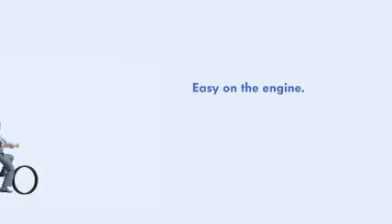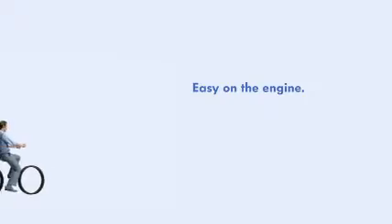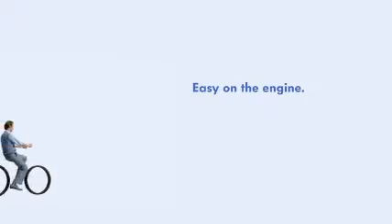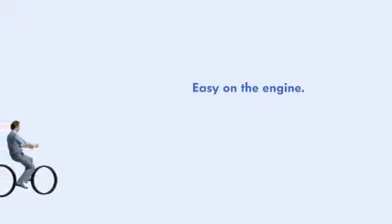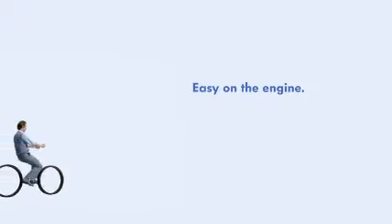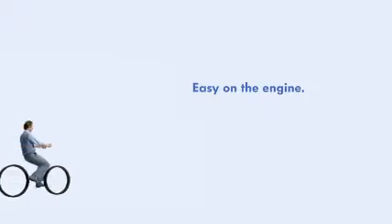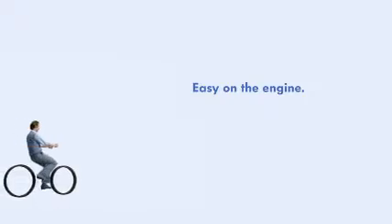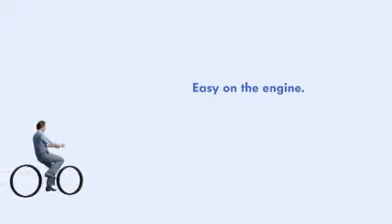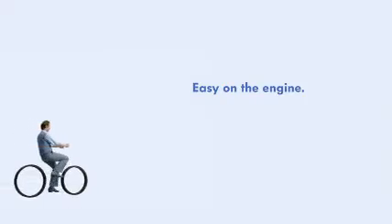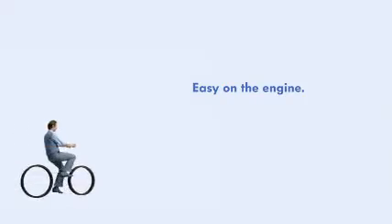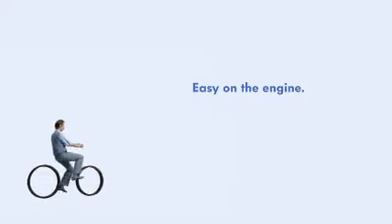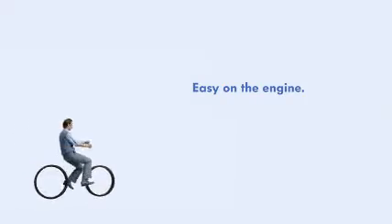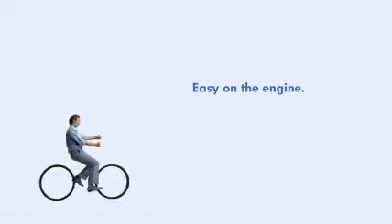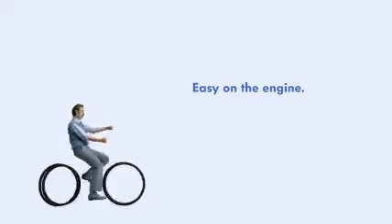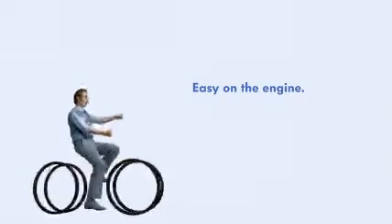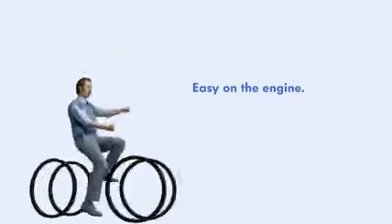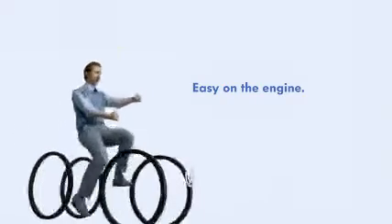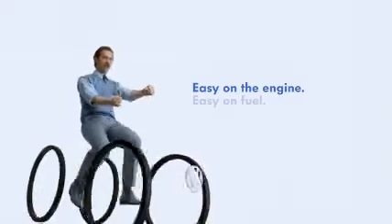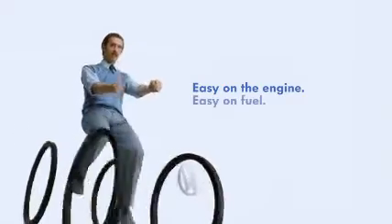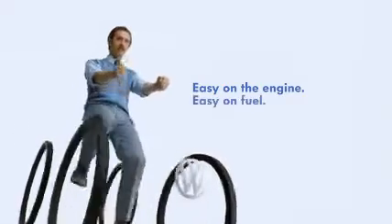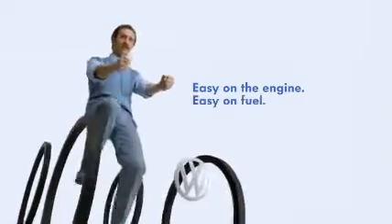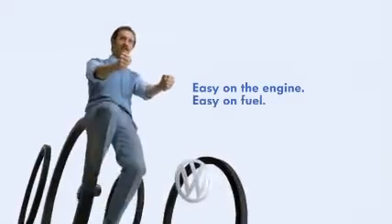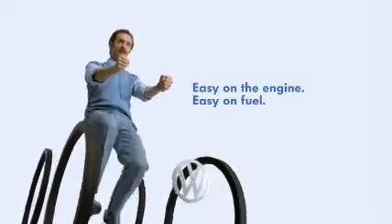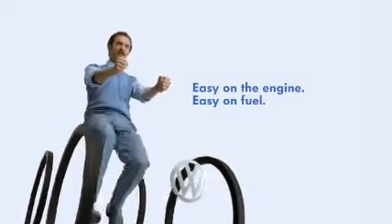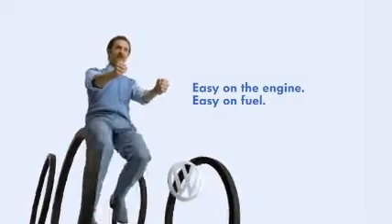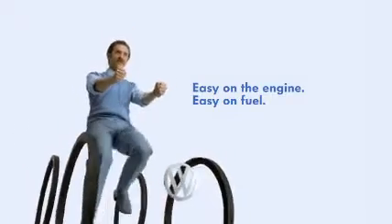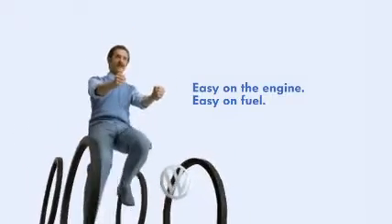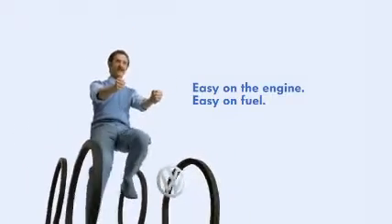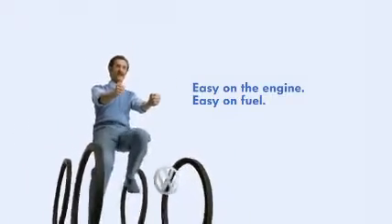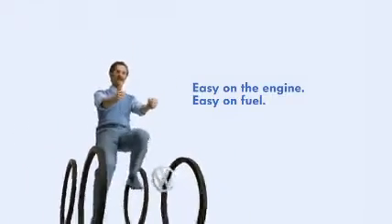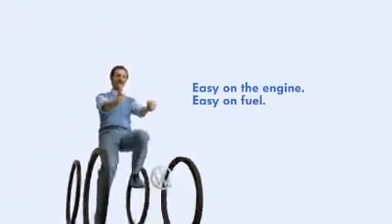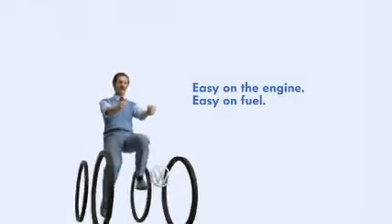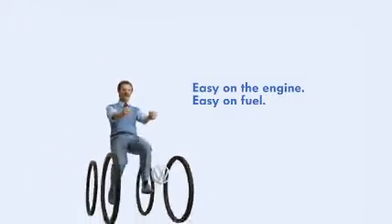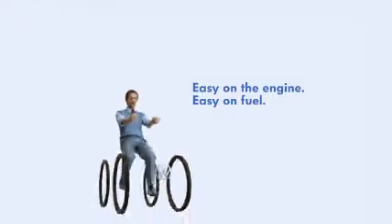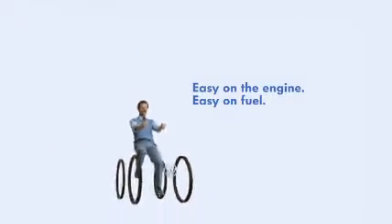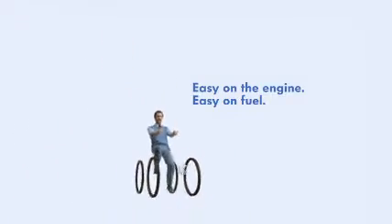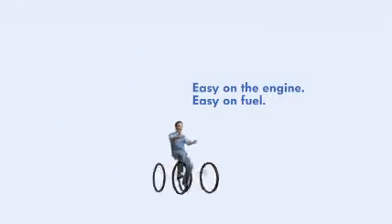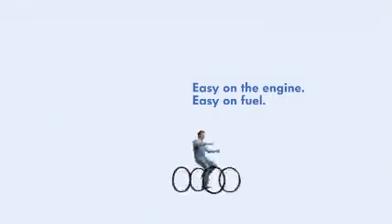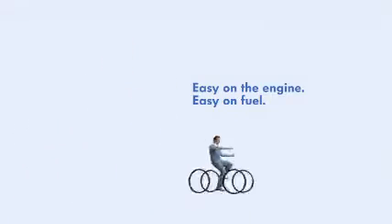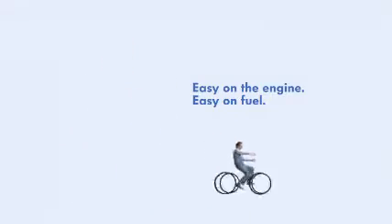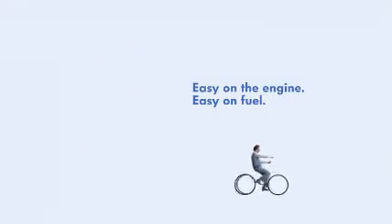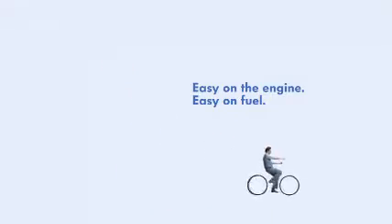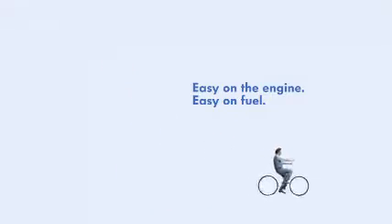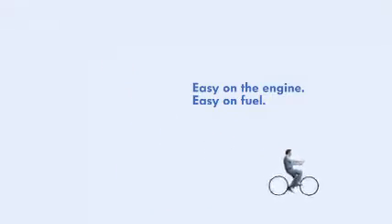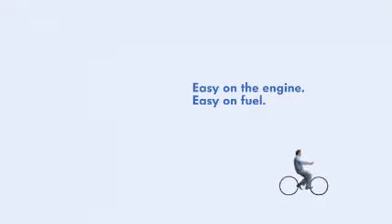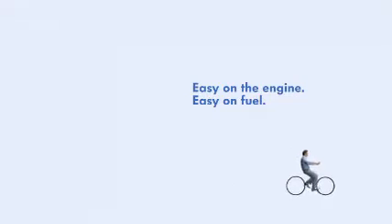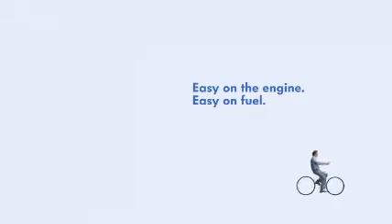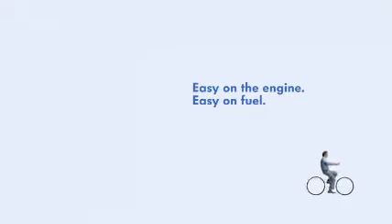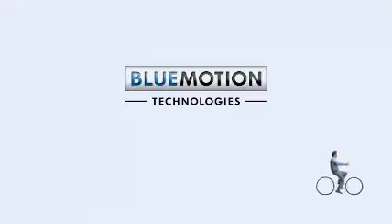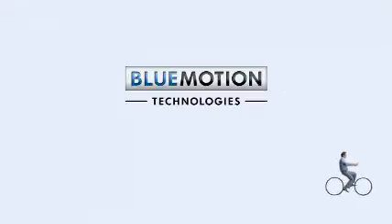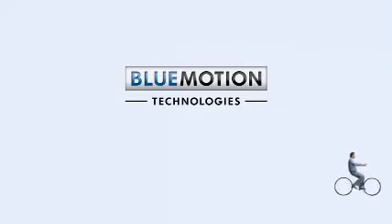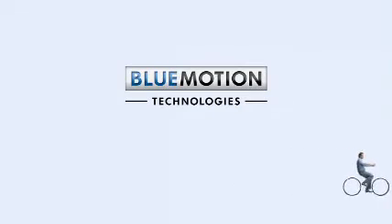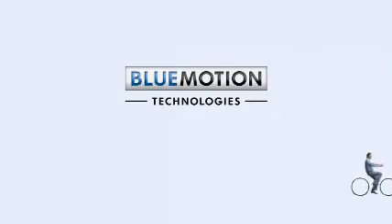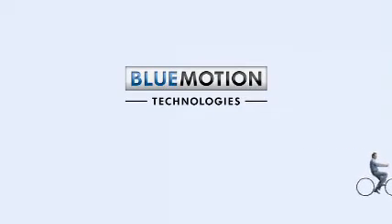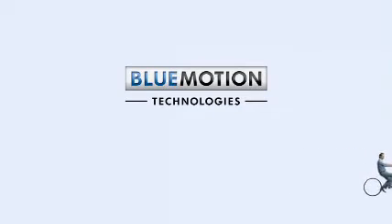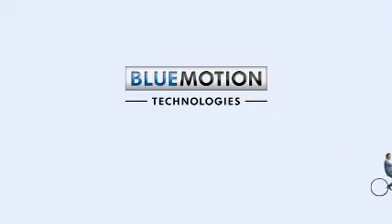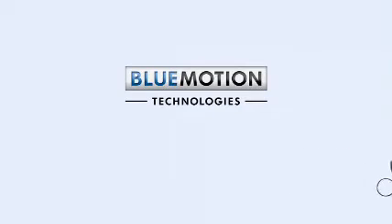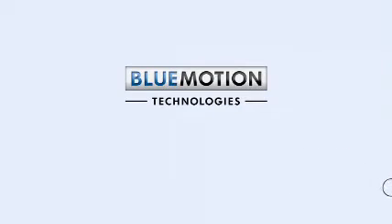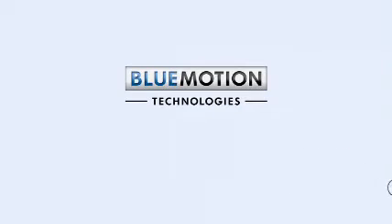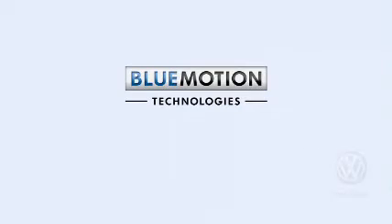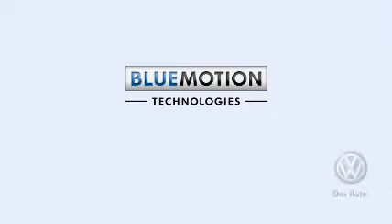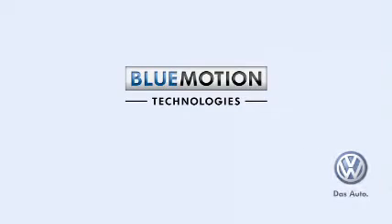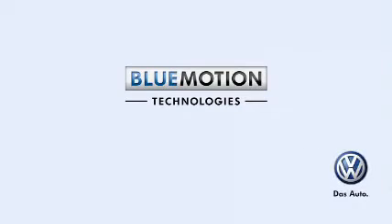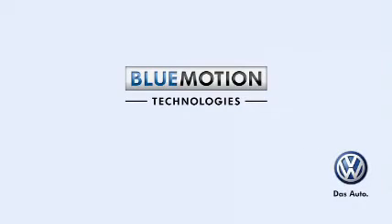Easy on the engine, easy on fuel. Volkswagen's sustainable Blue Motion technologies.